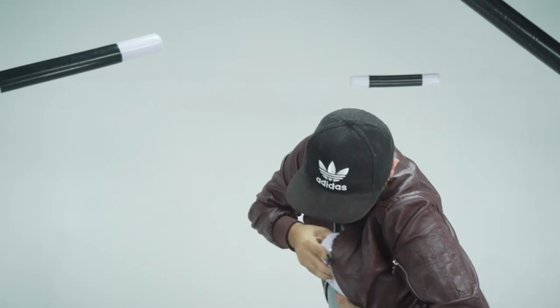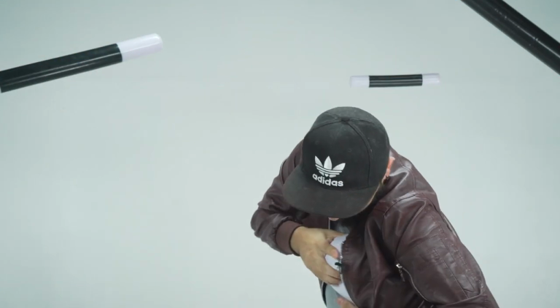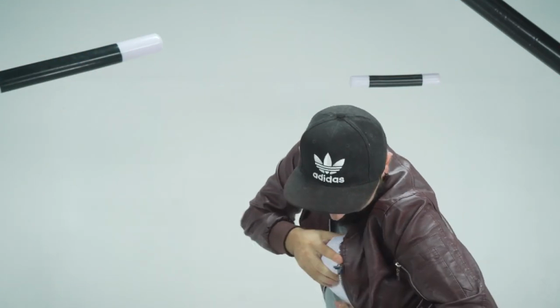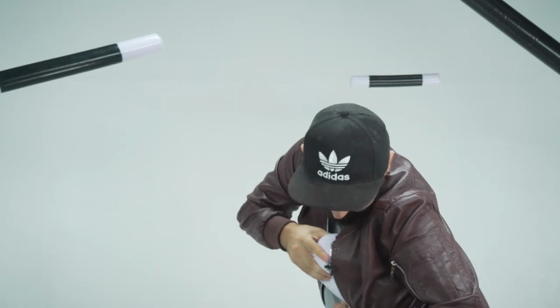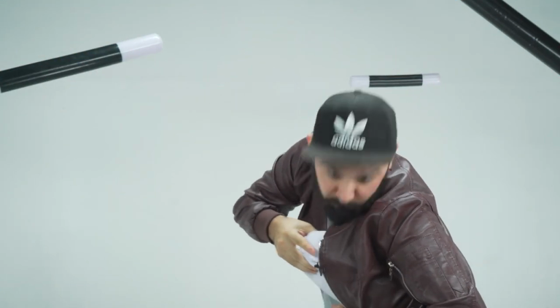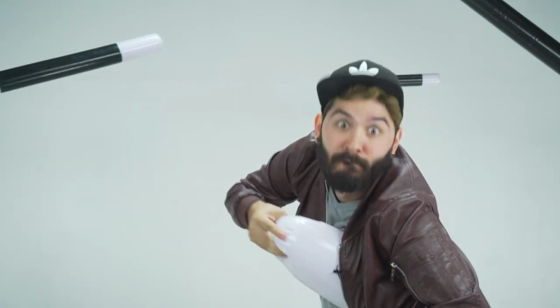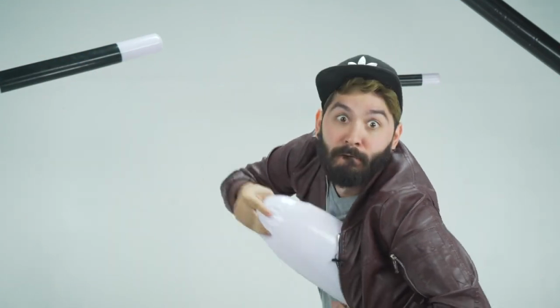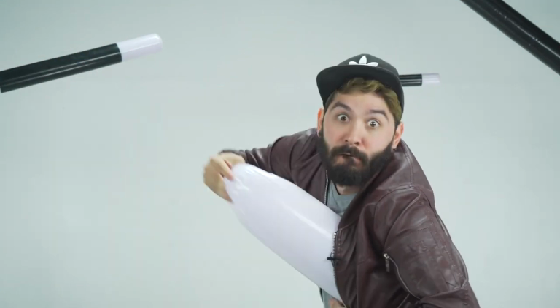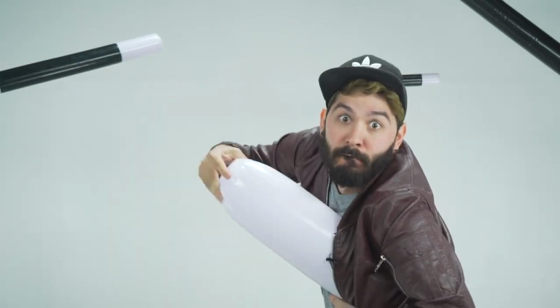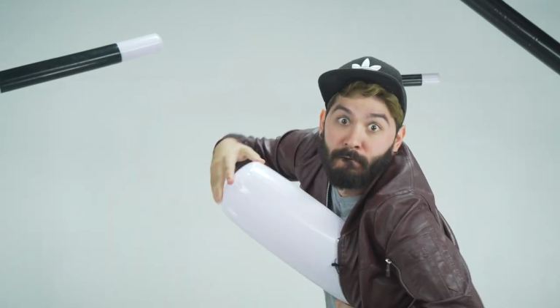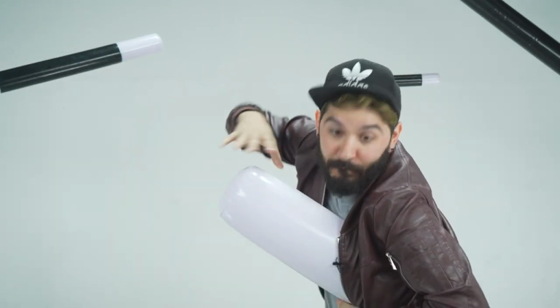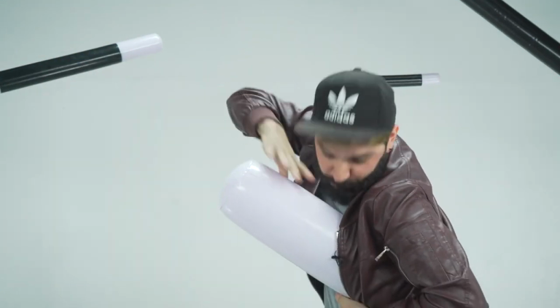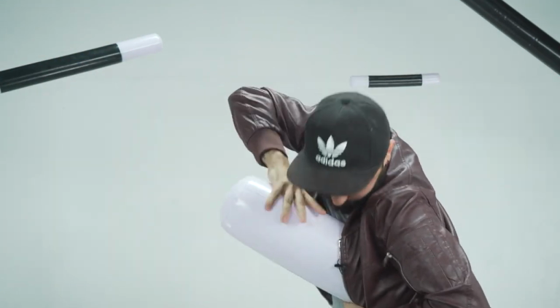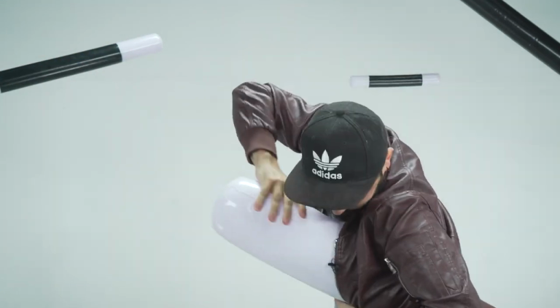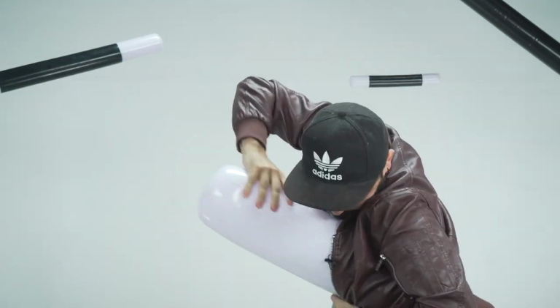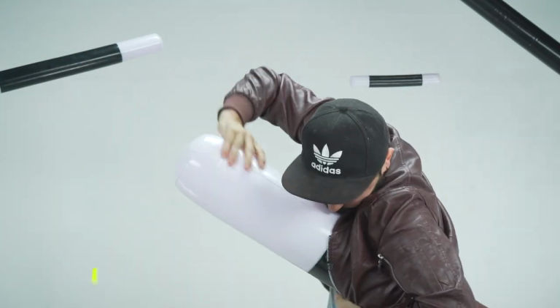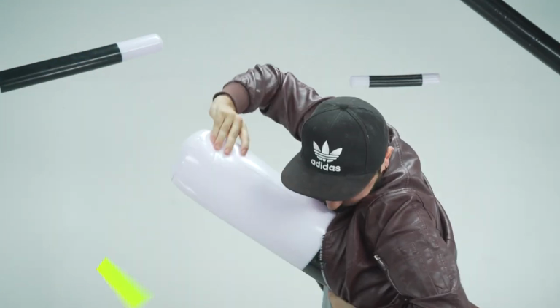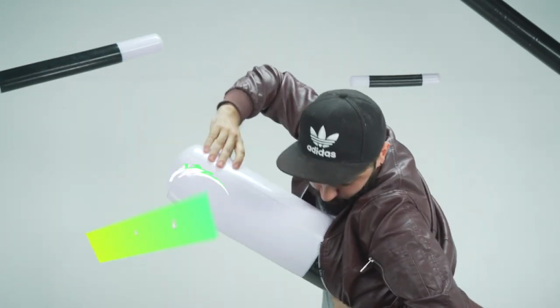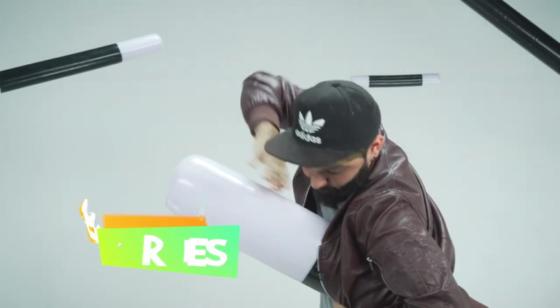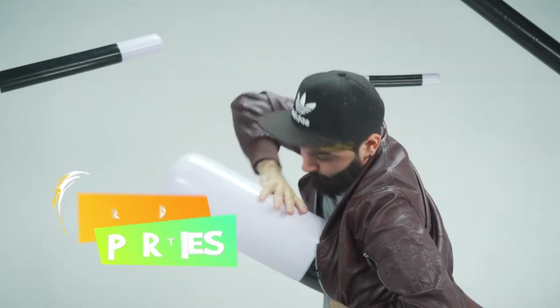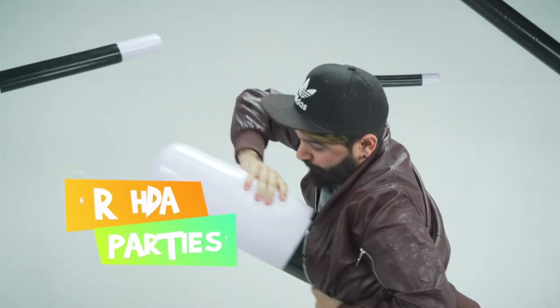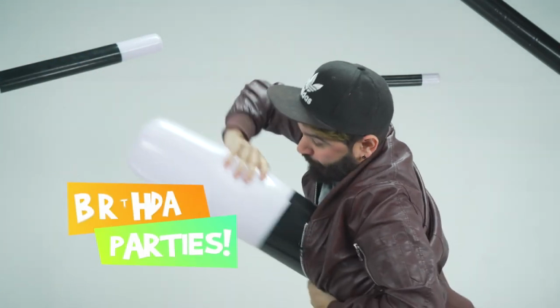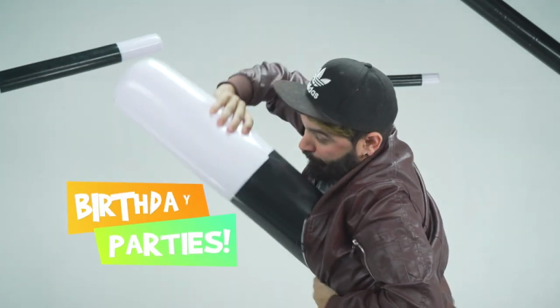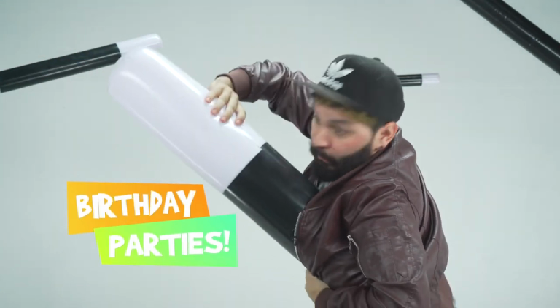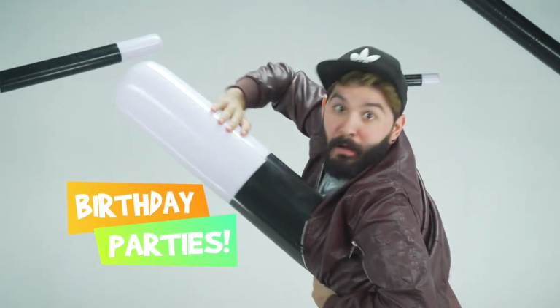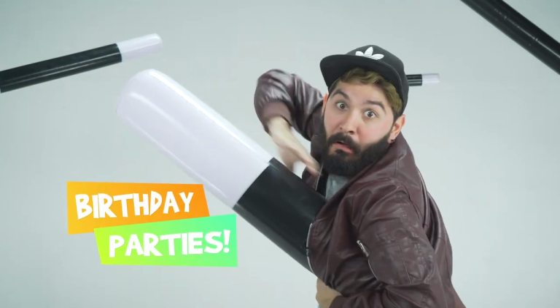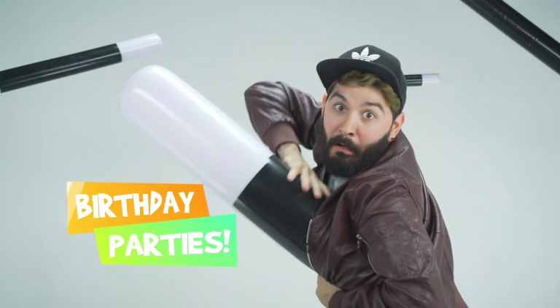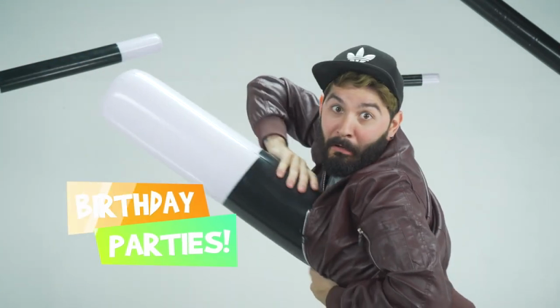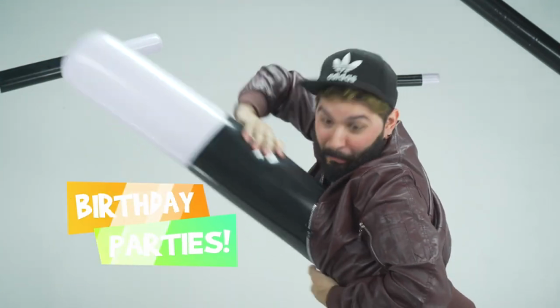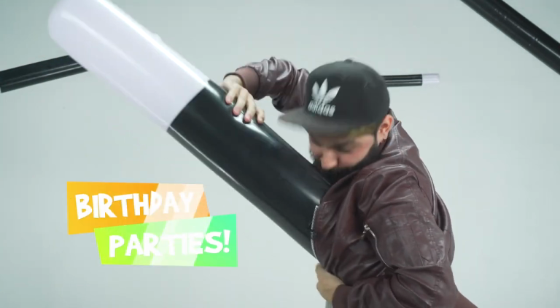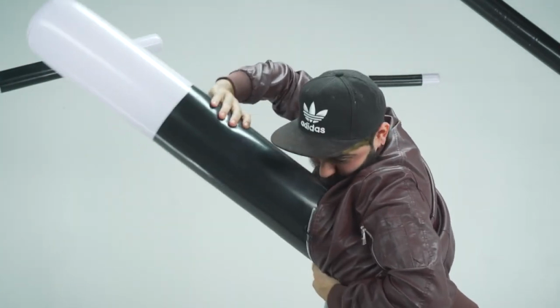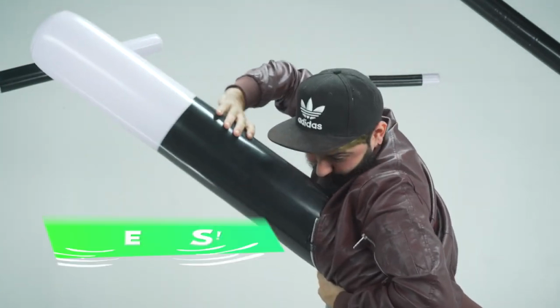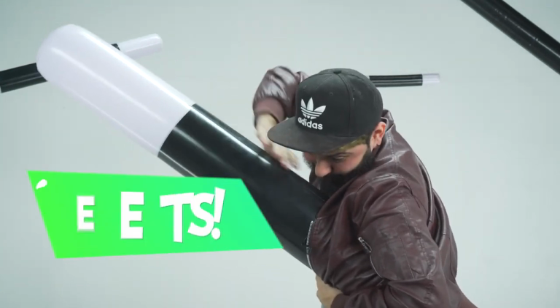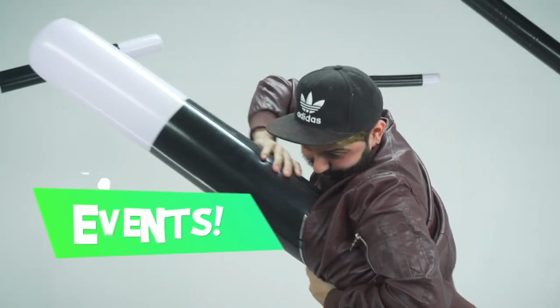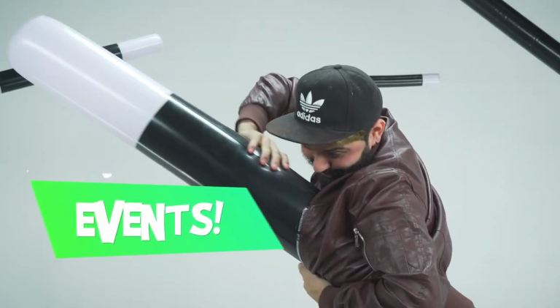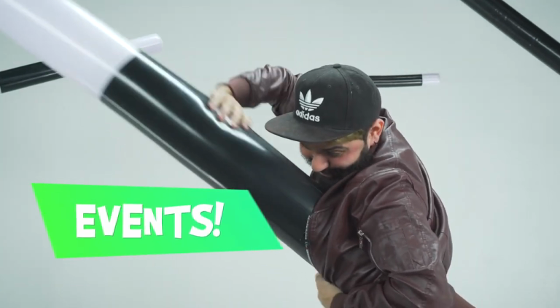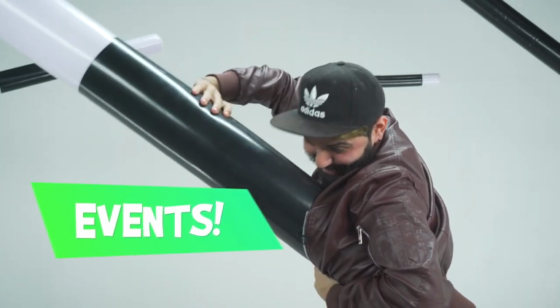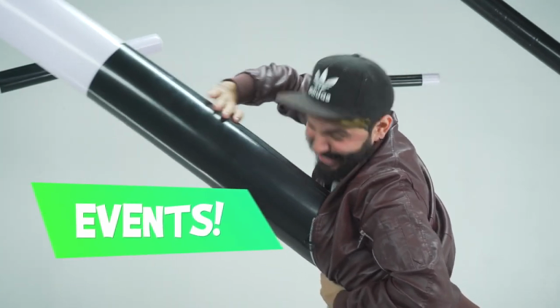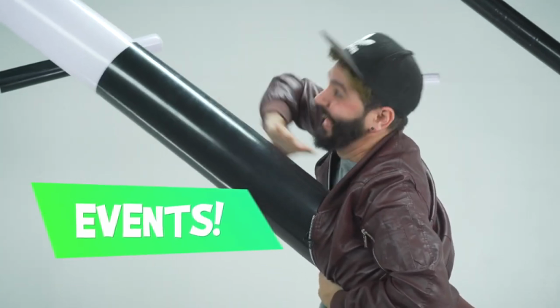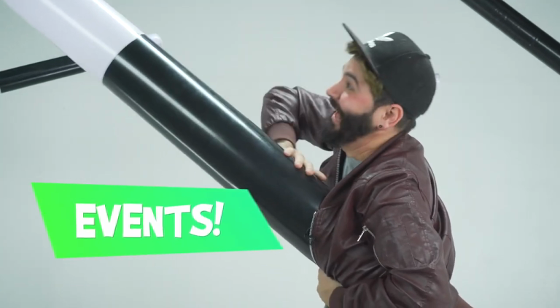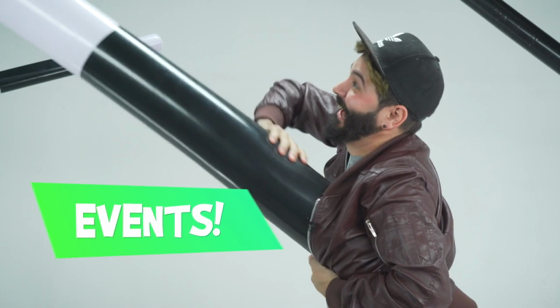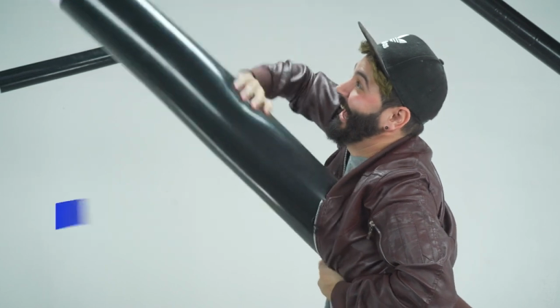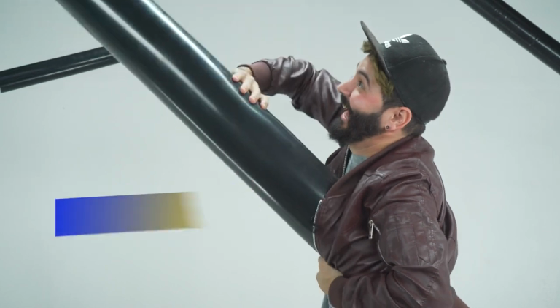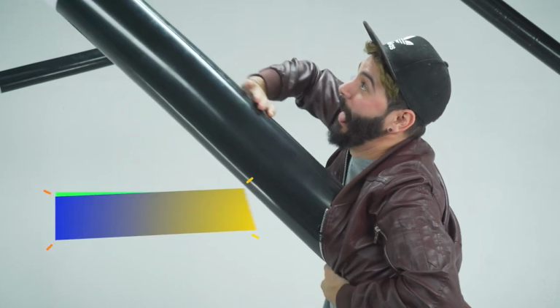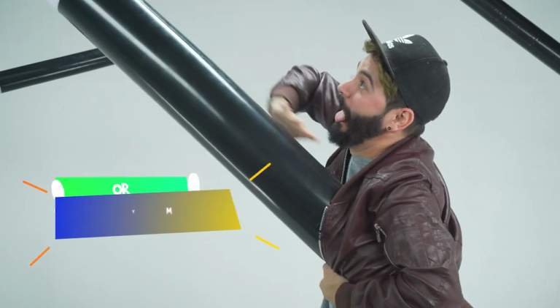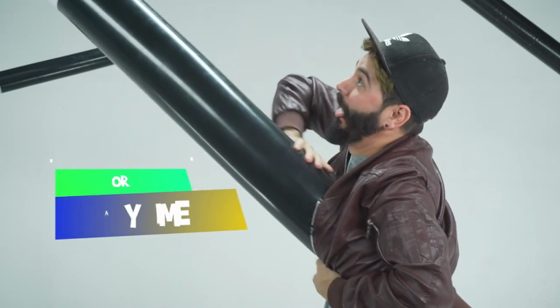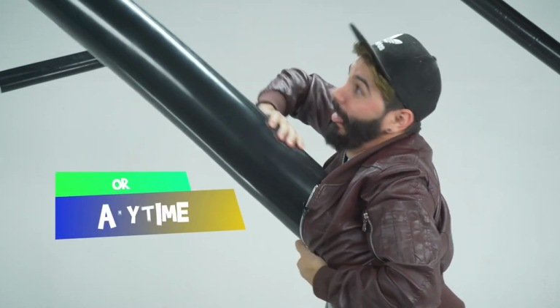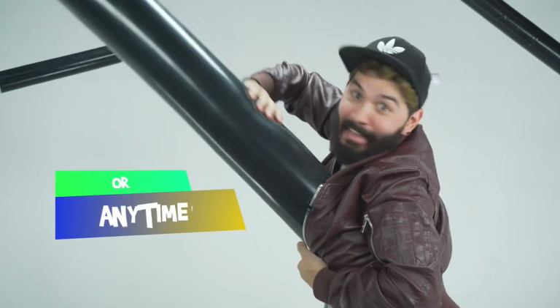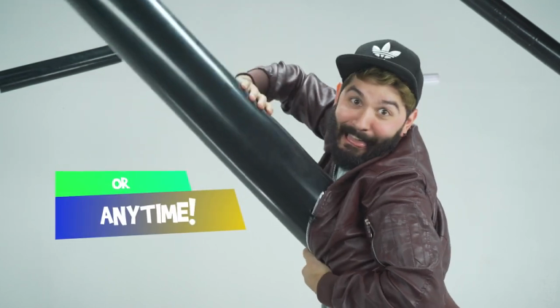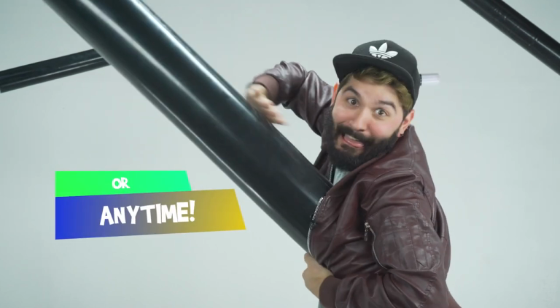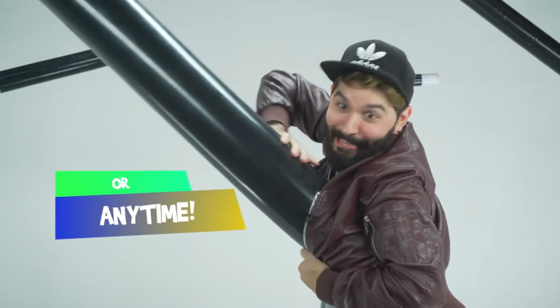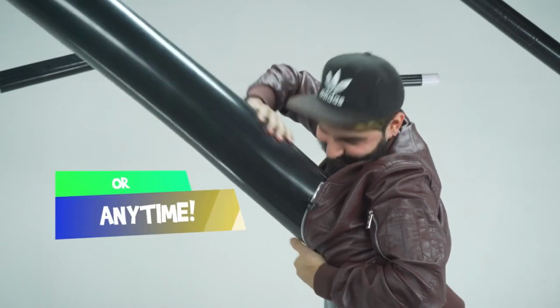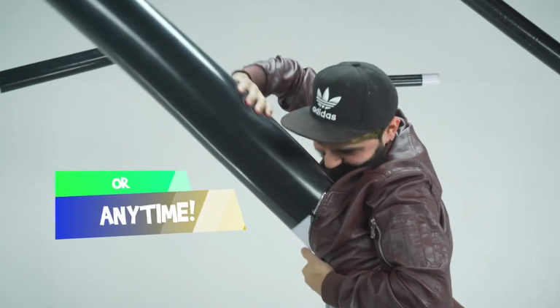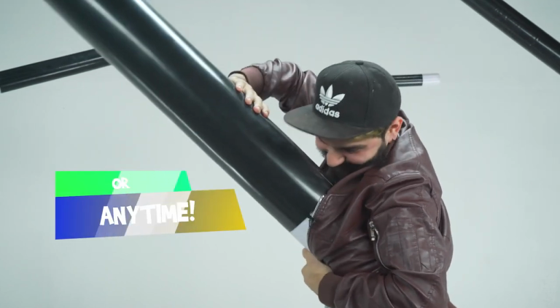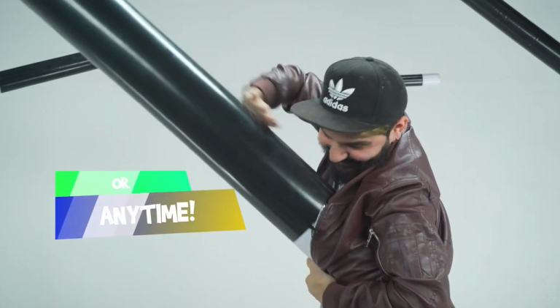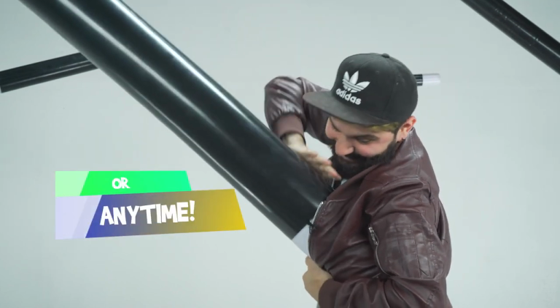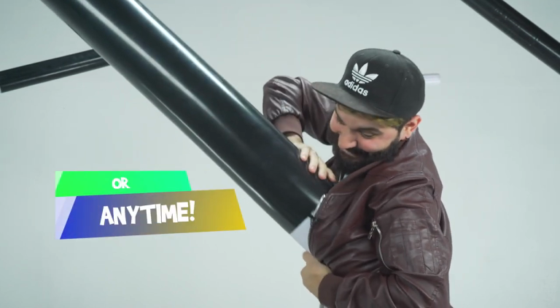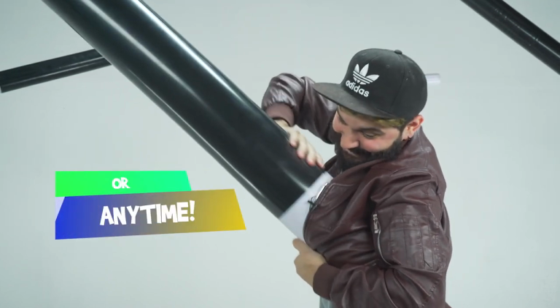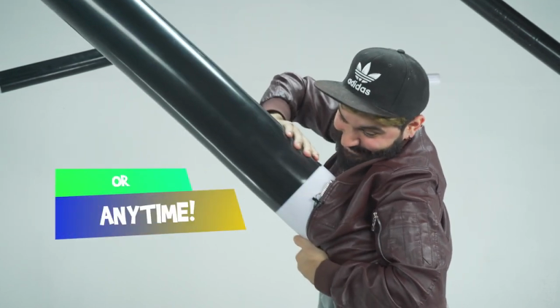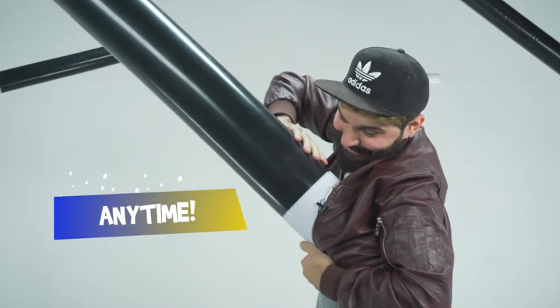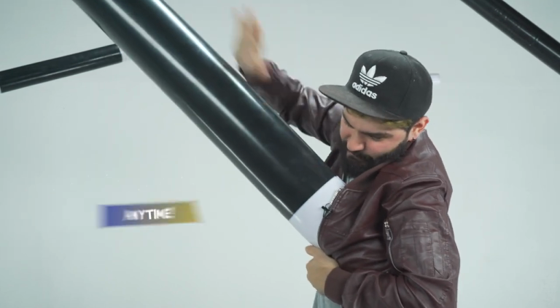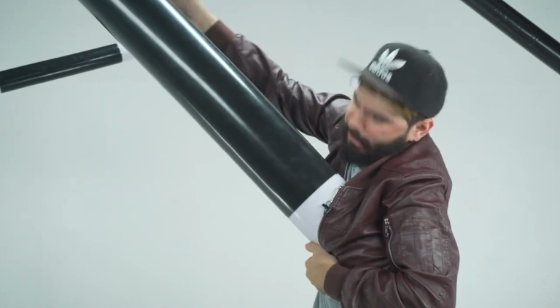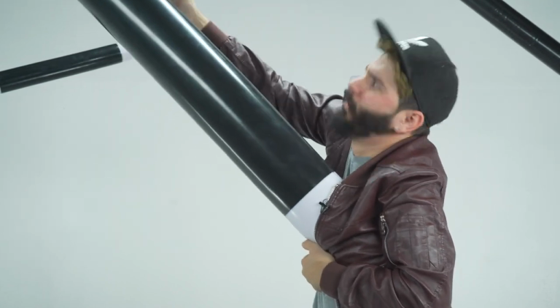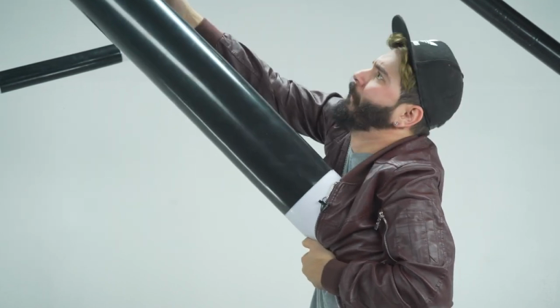The inflatable wands are perfect for birthday parties, events, or any time you want to blow up your performances.